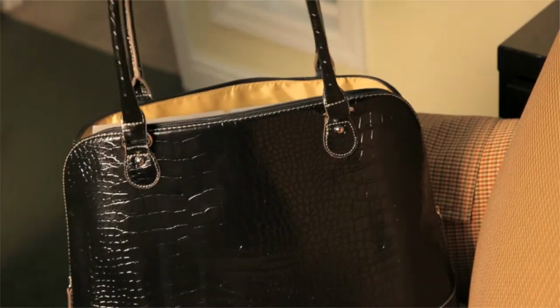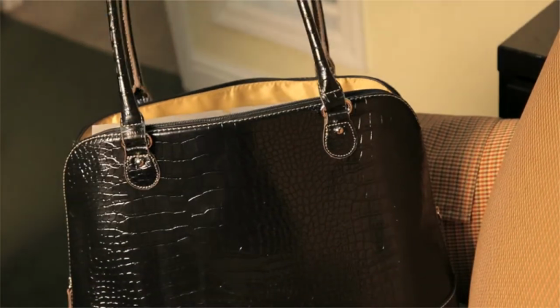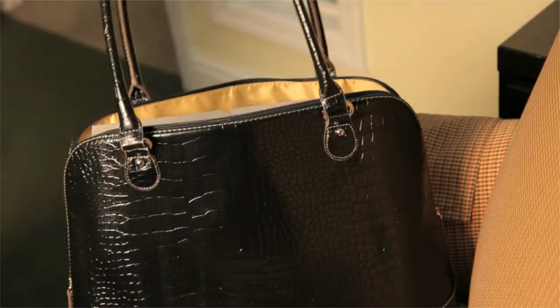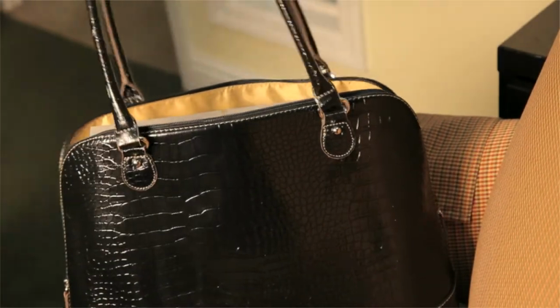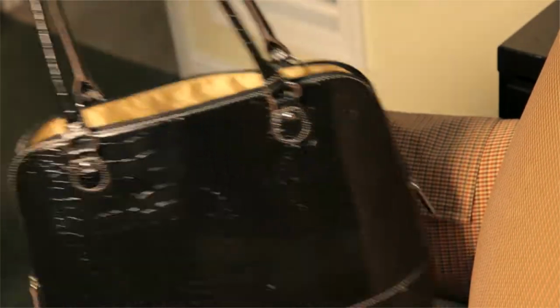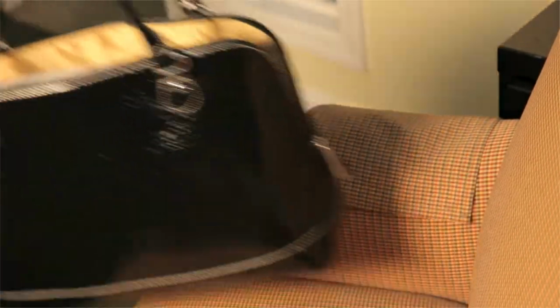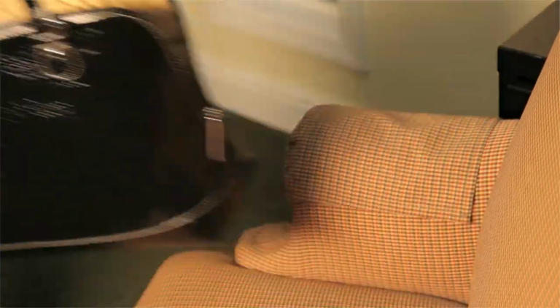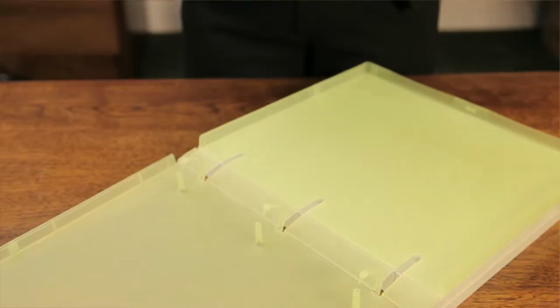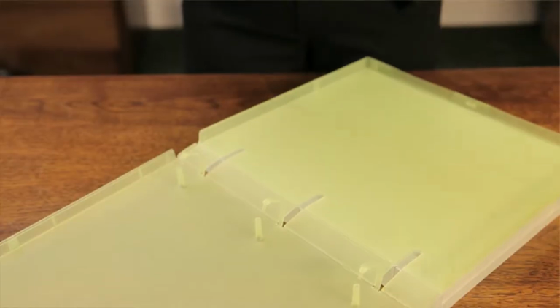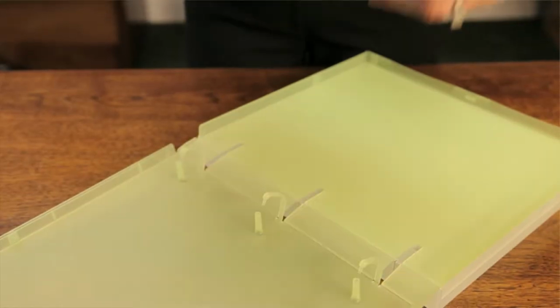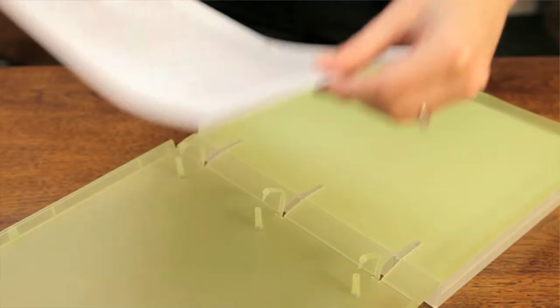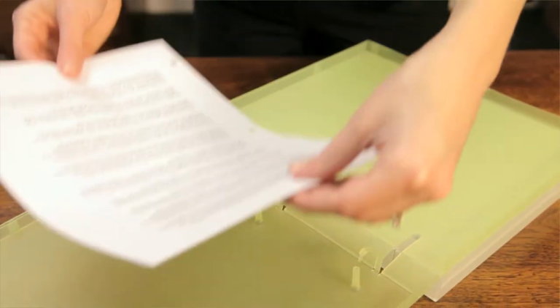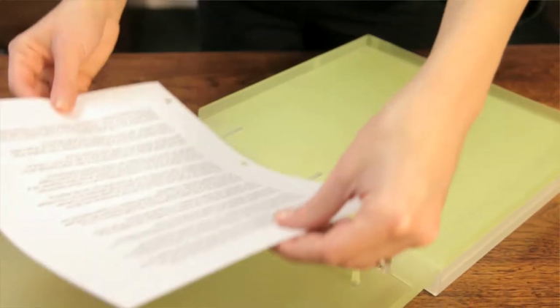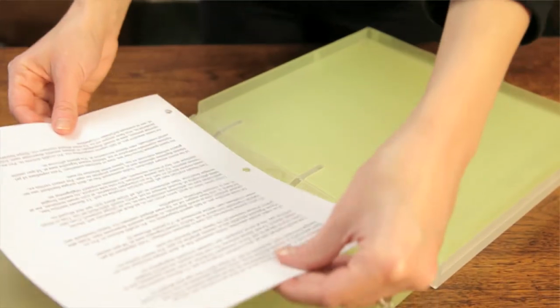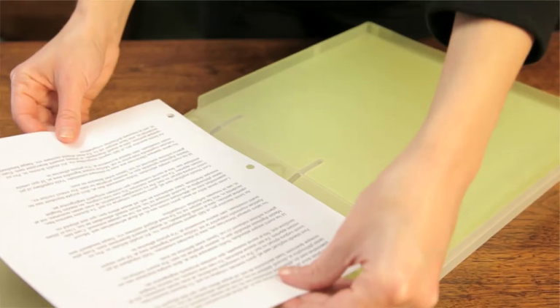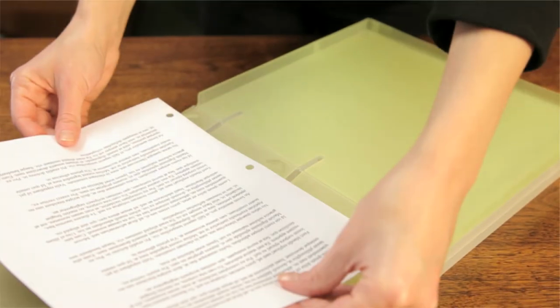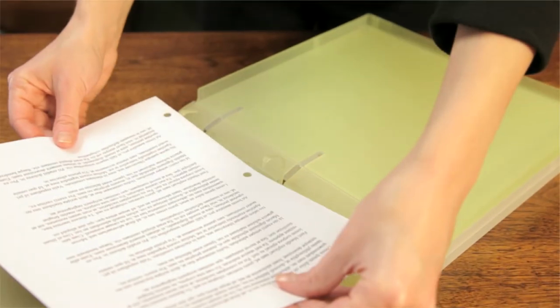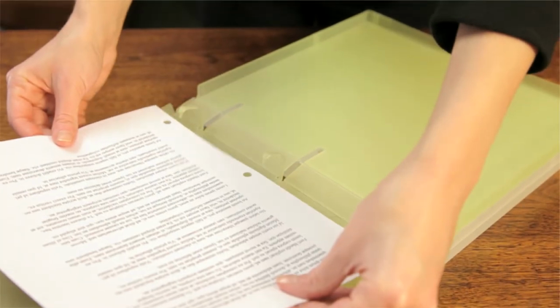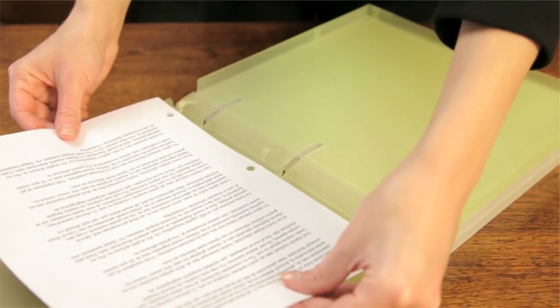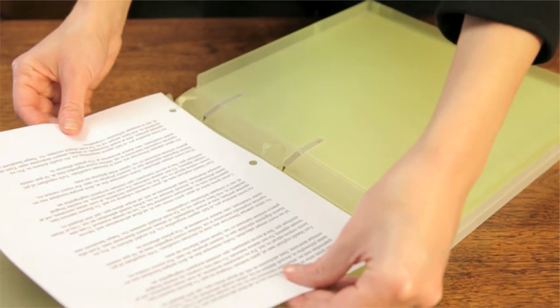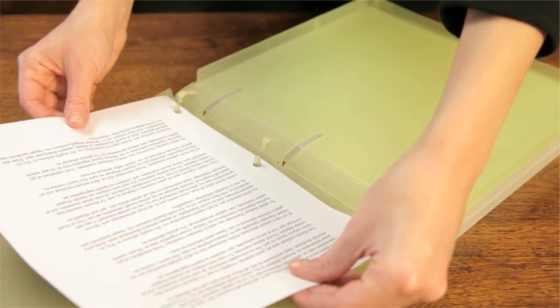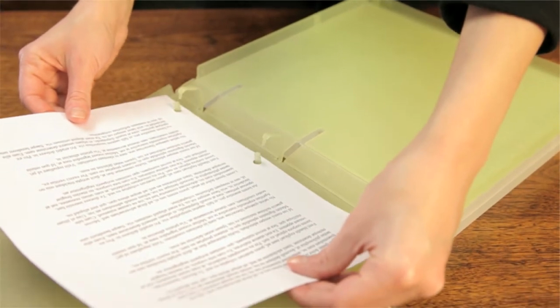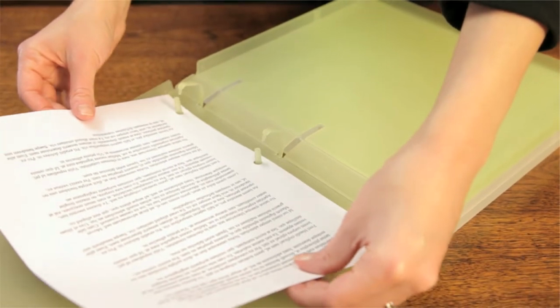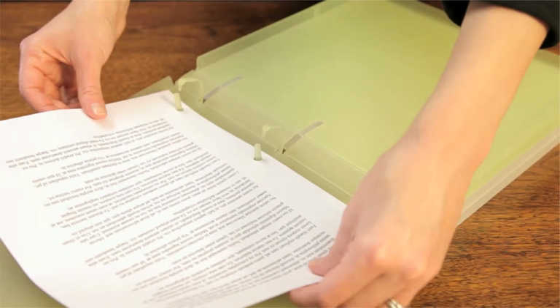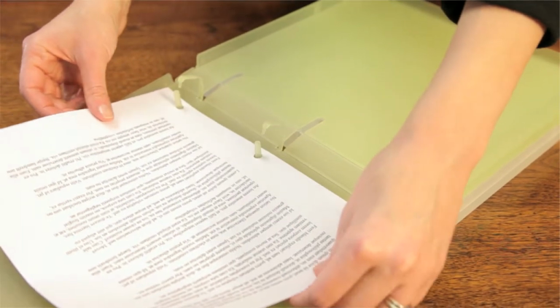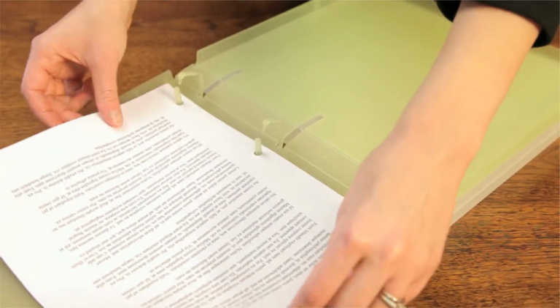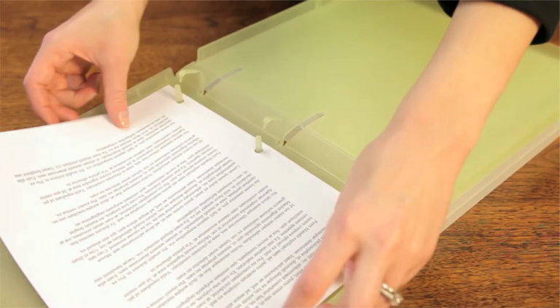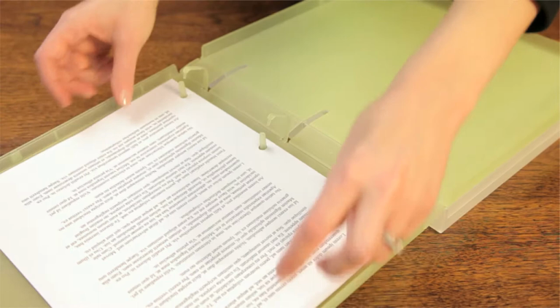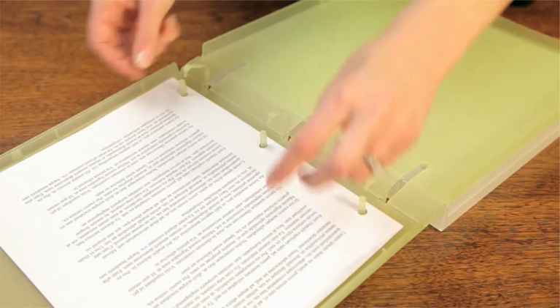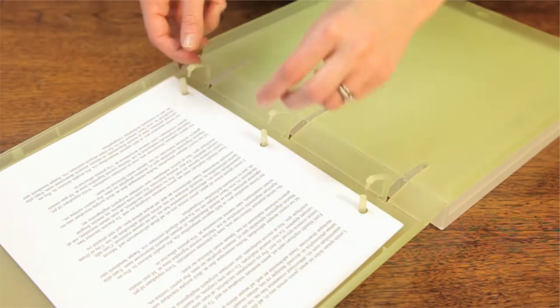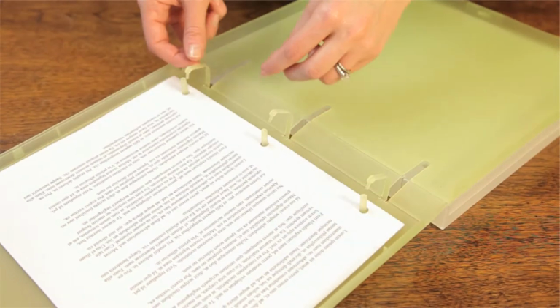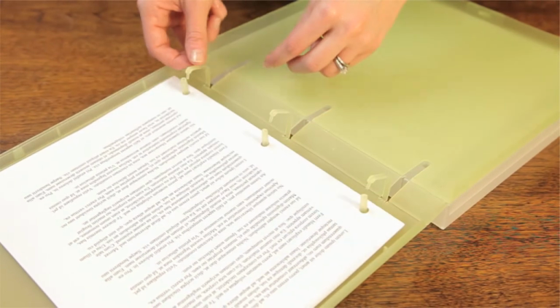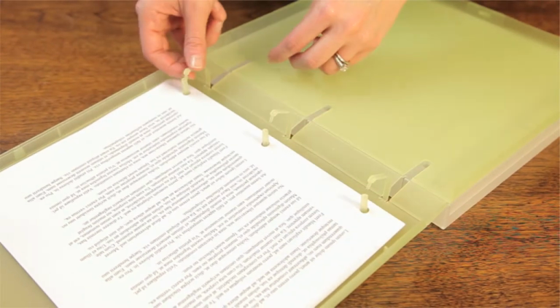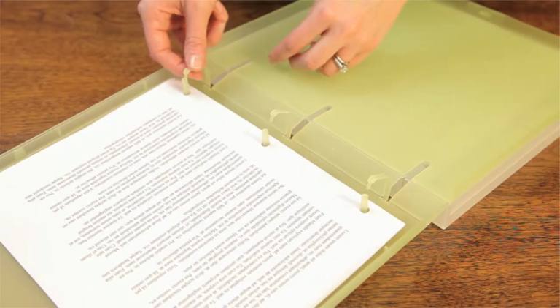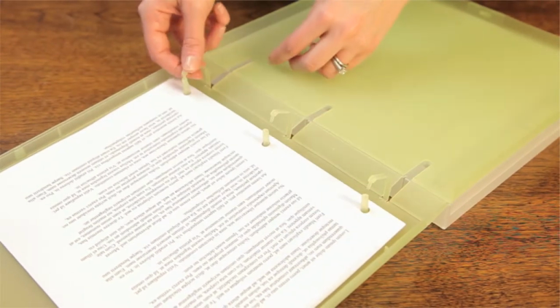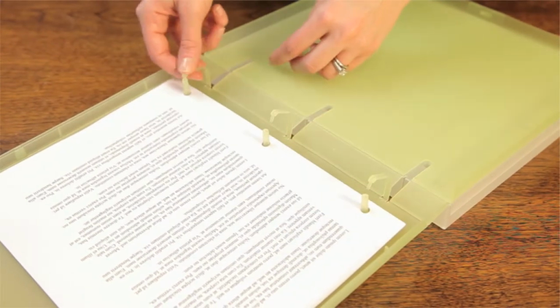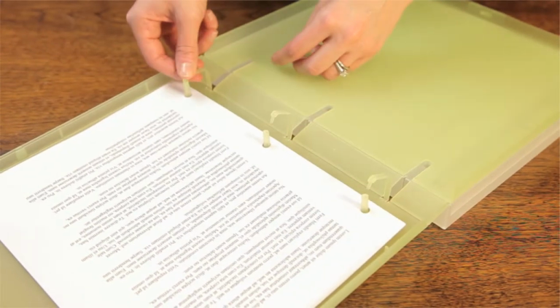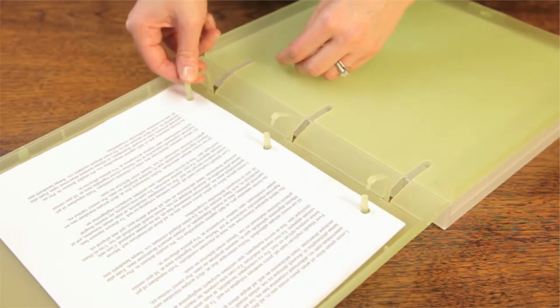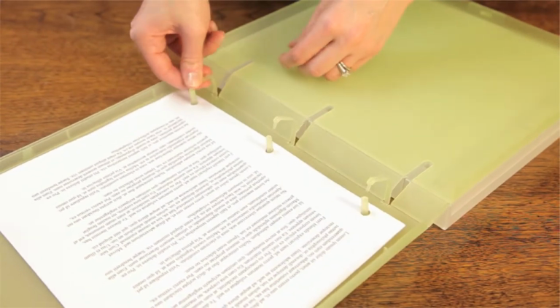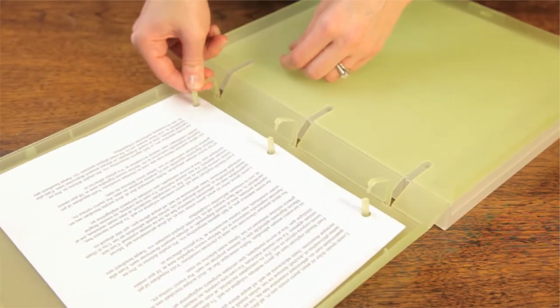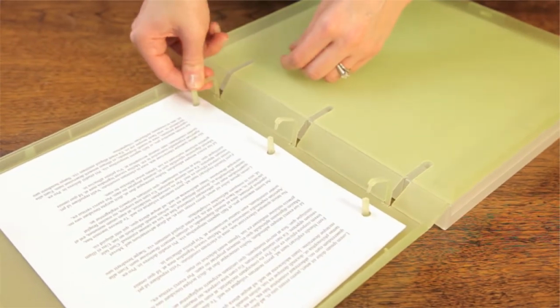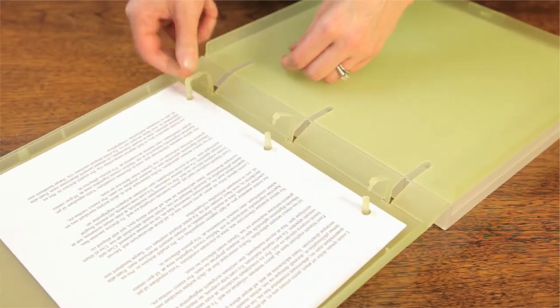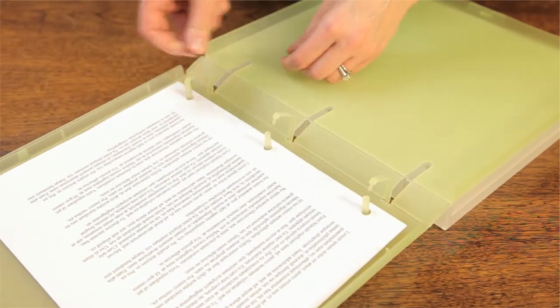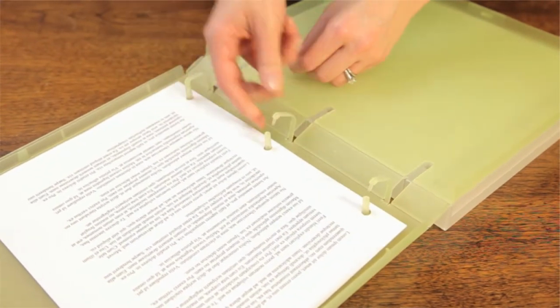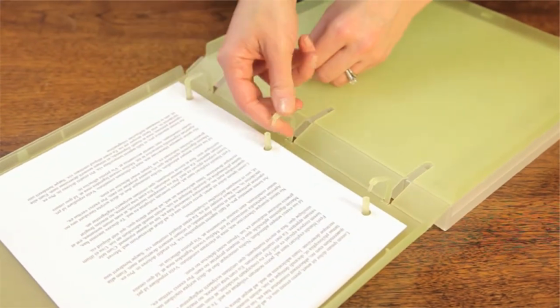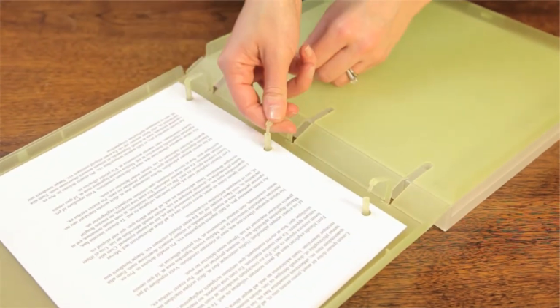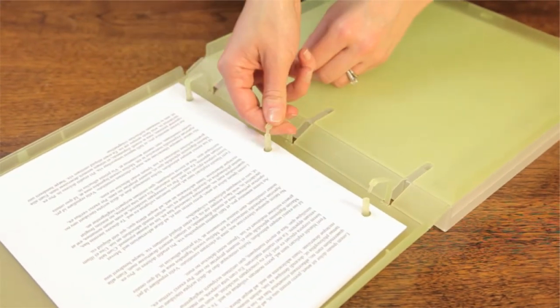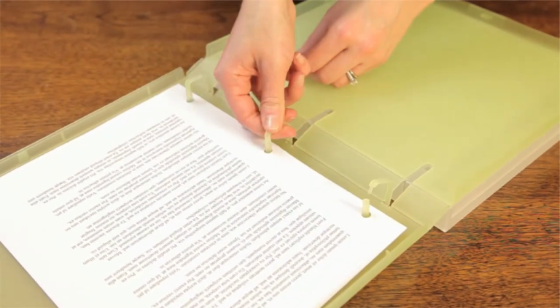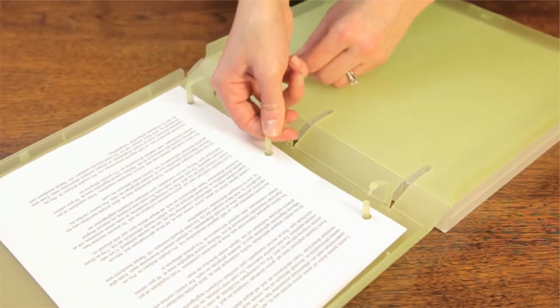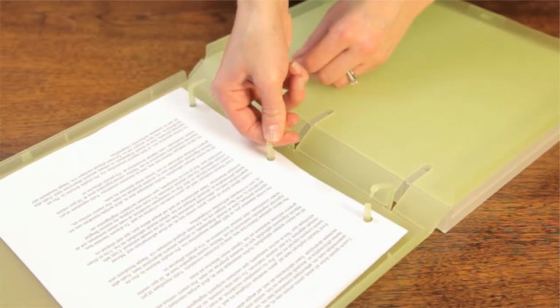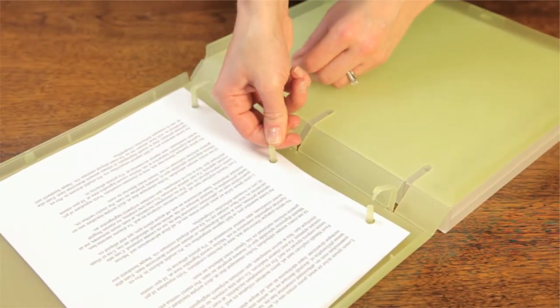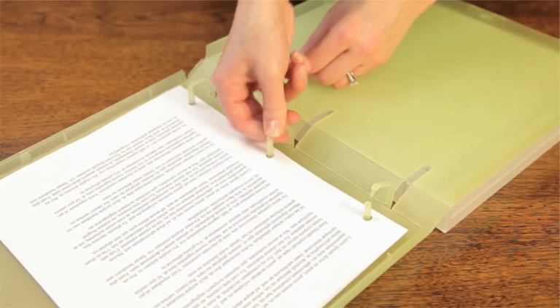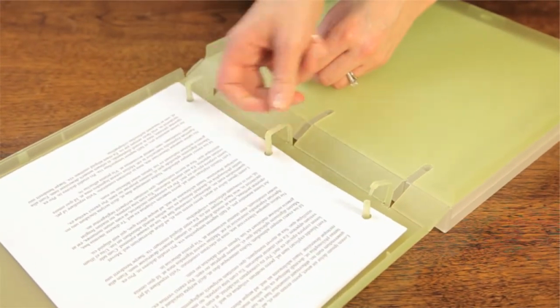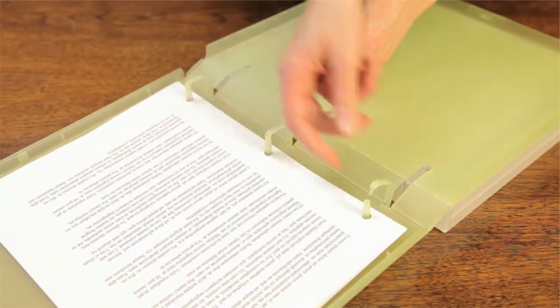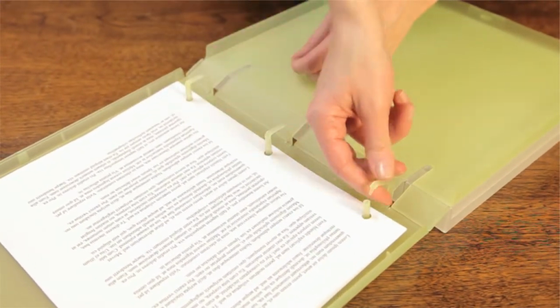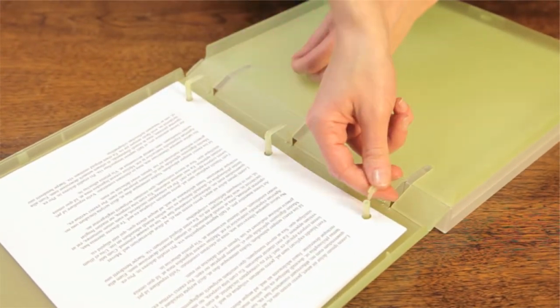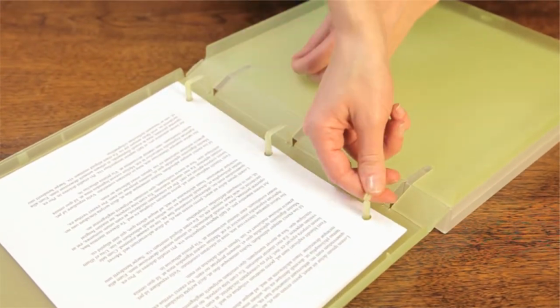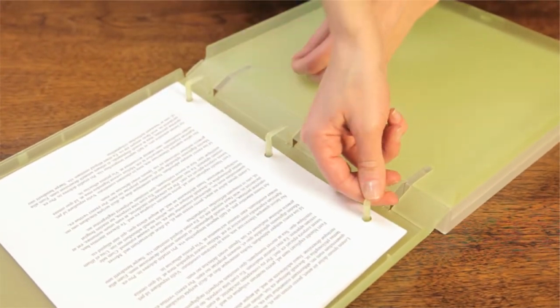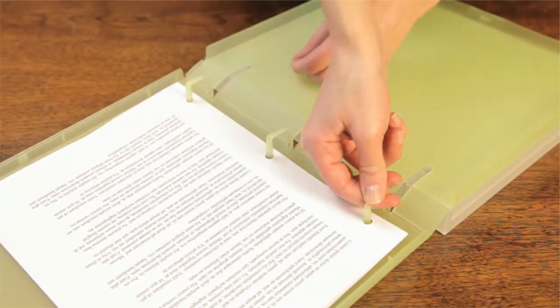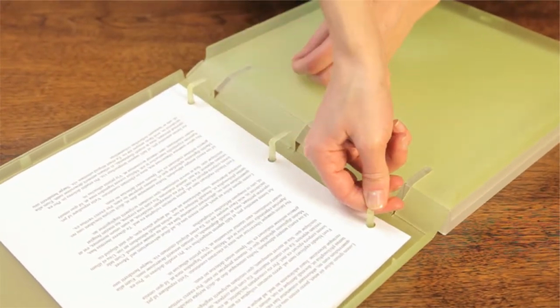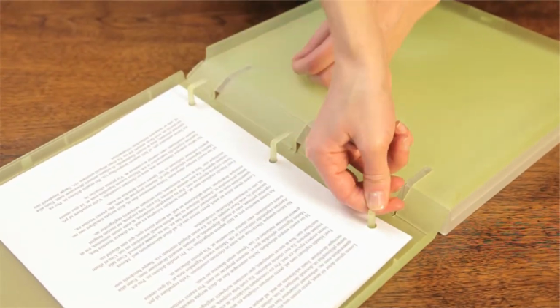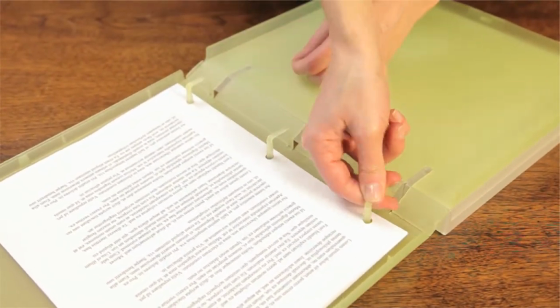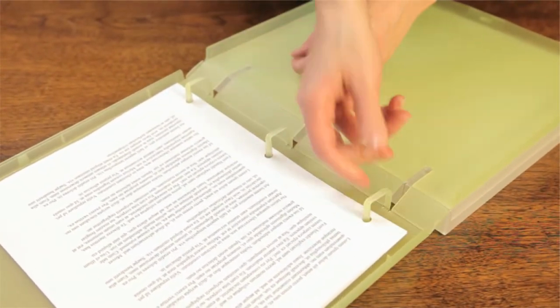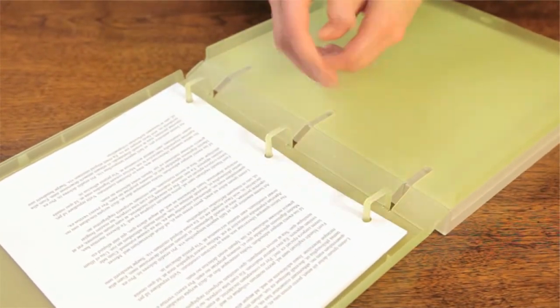With three snap-locking polypropylene rings that won't rust, pinch, or misalign, your documents stay just where you want them.